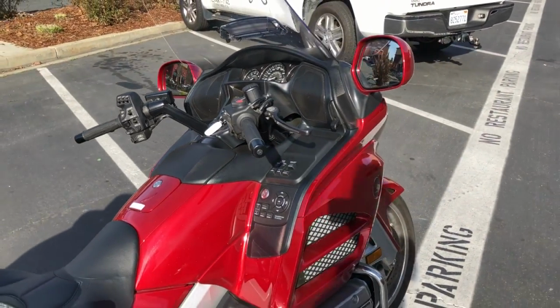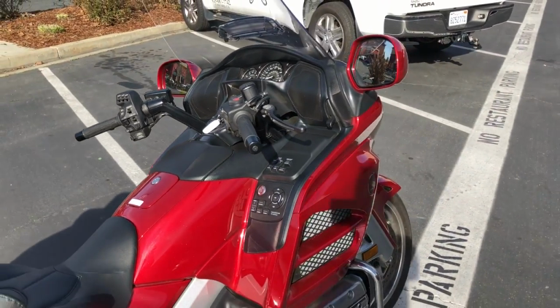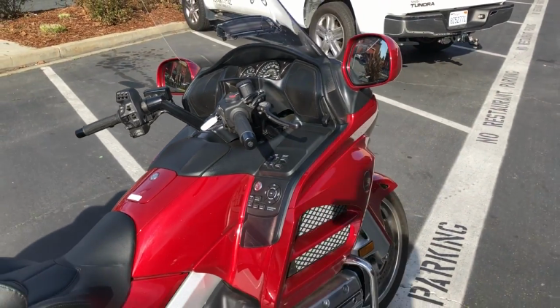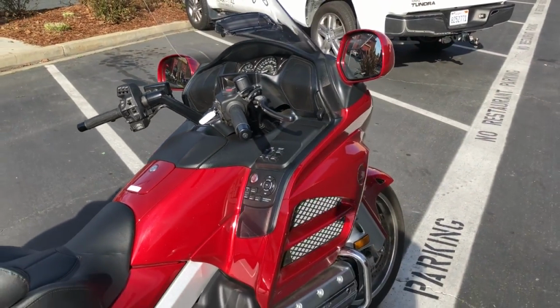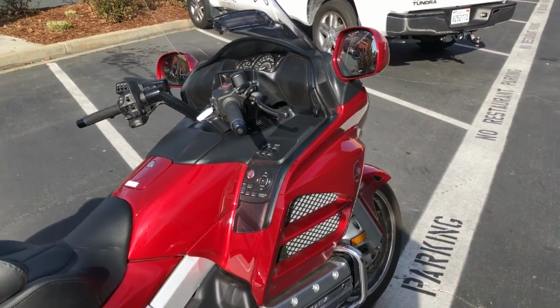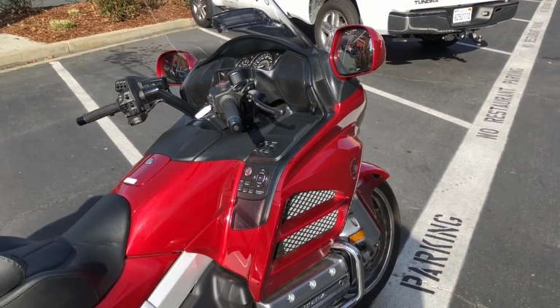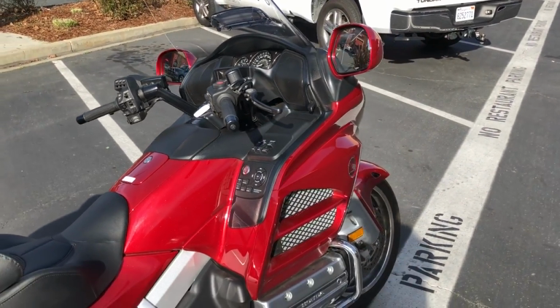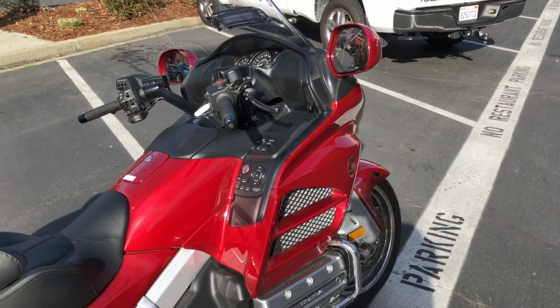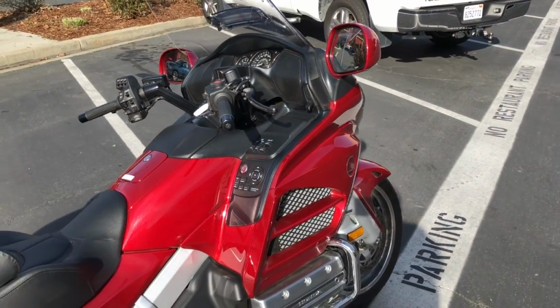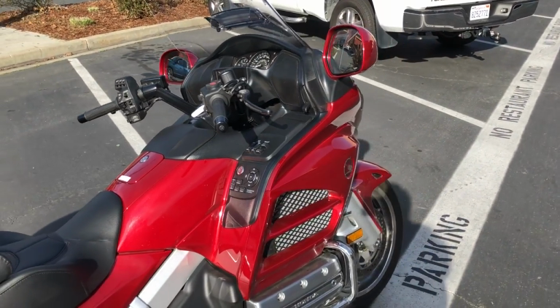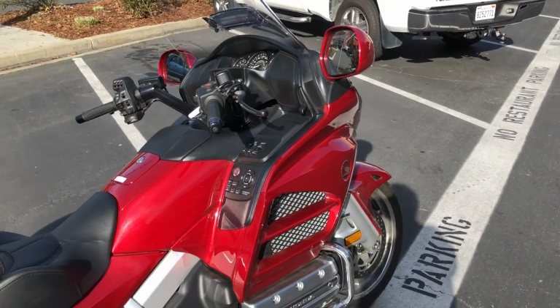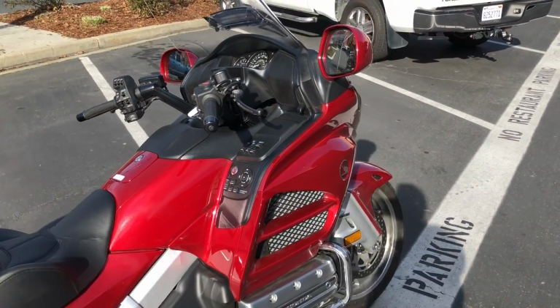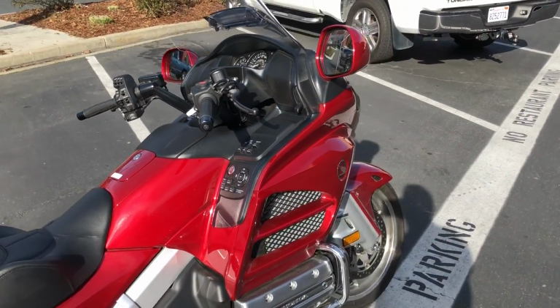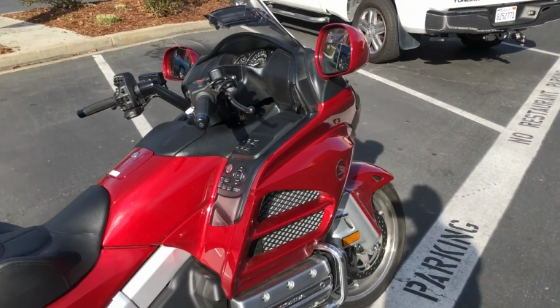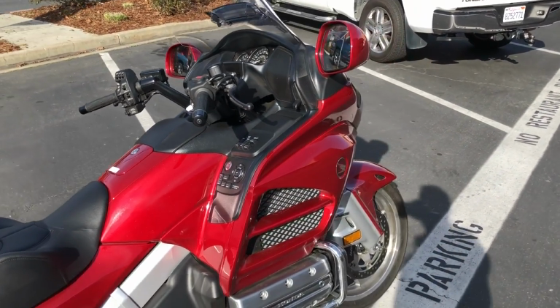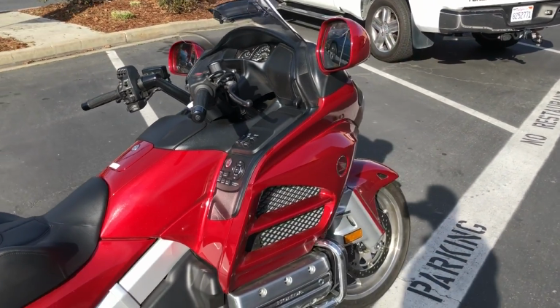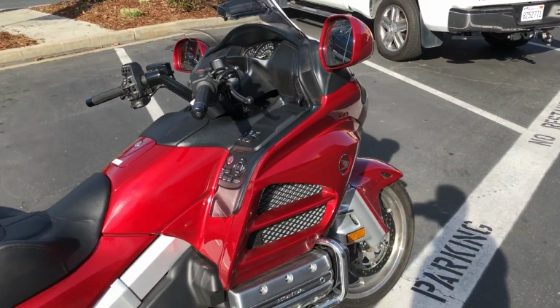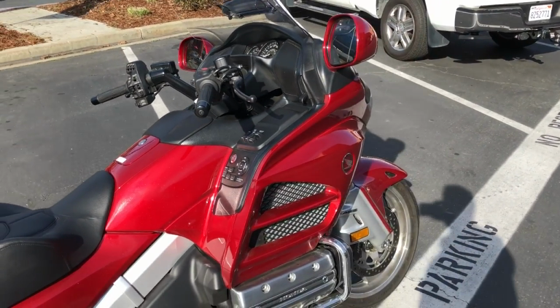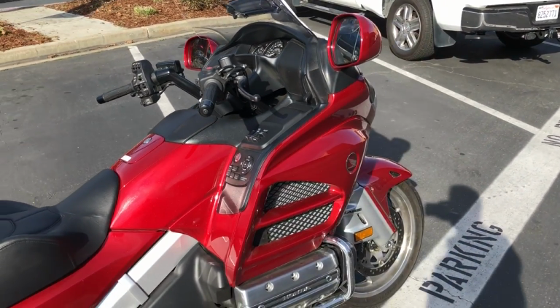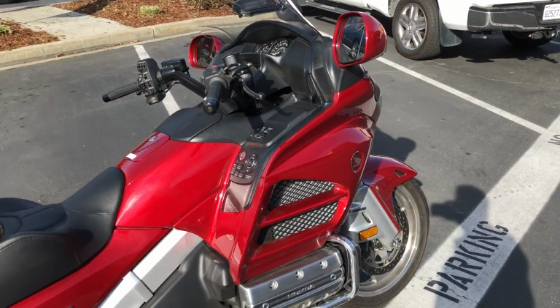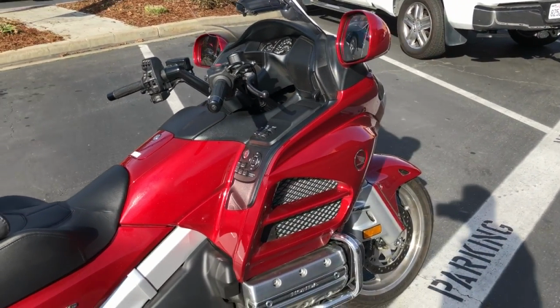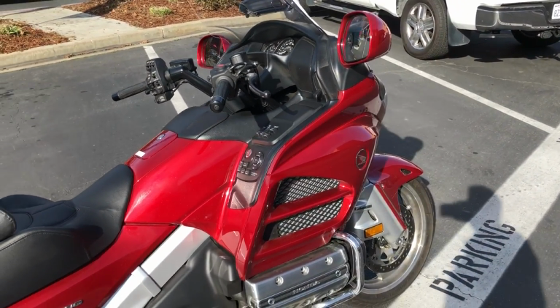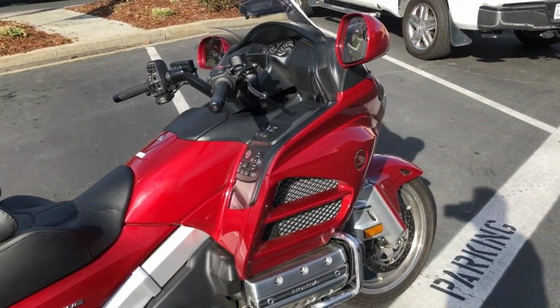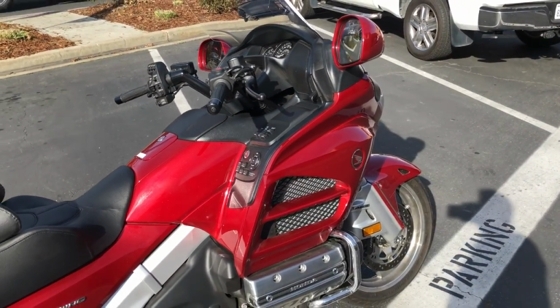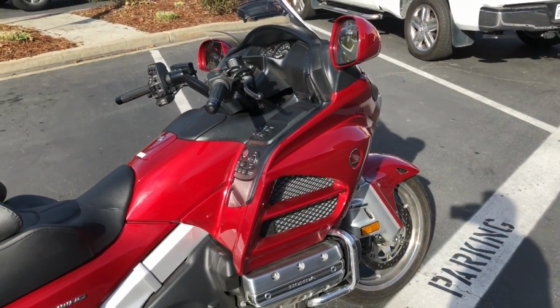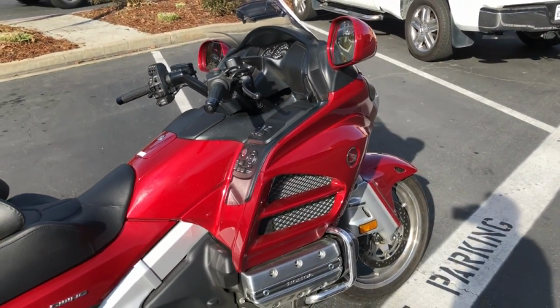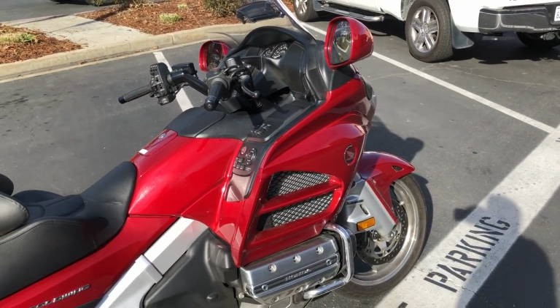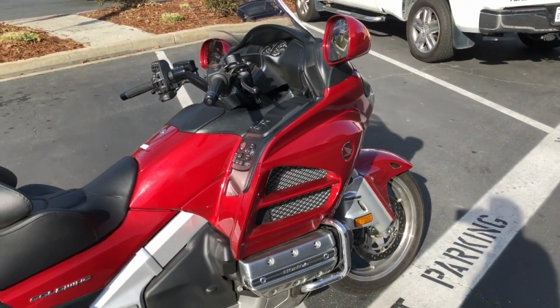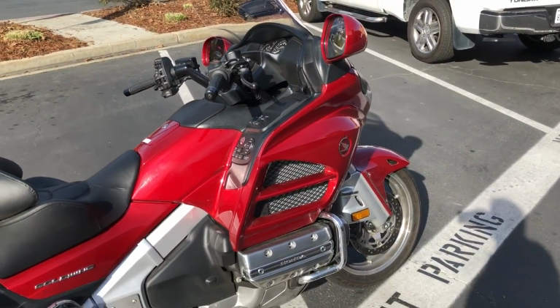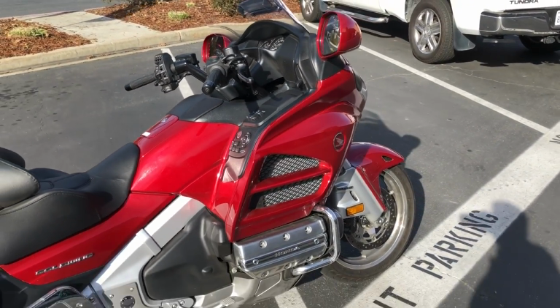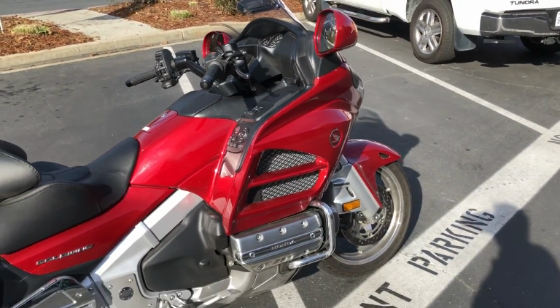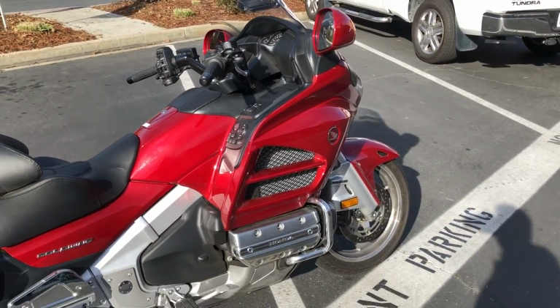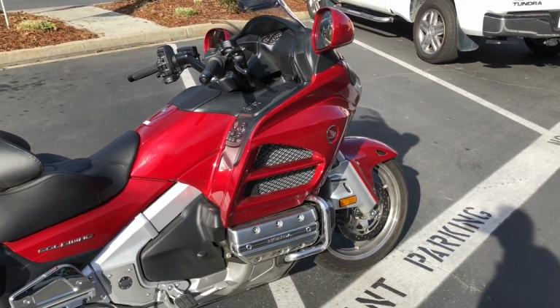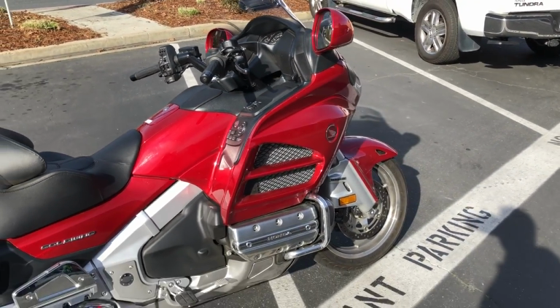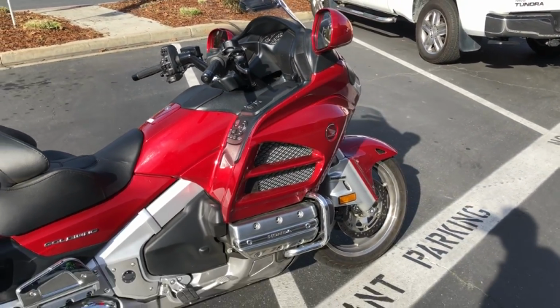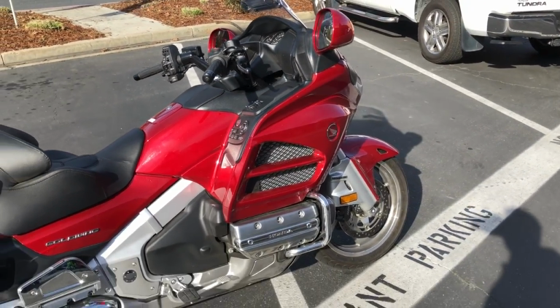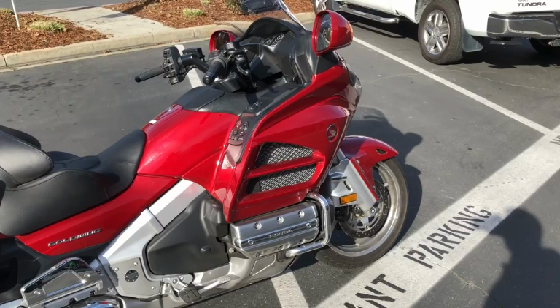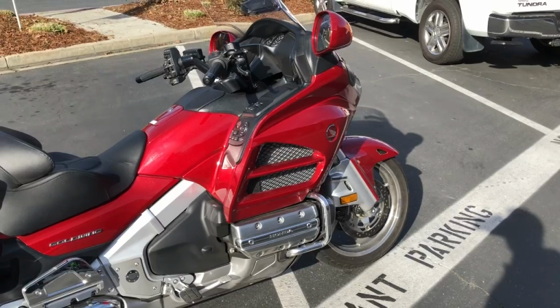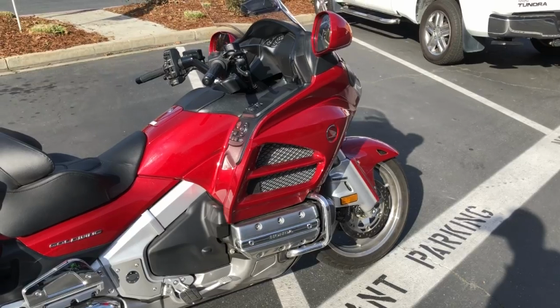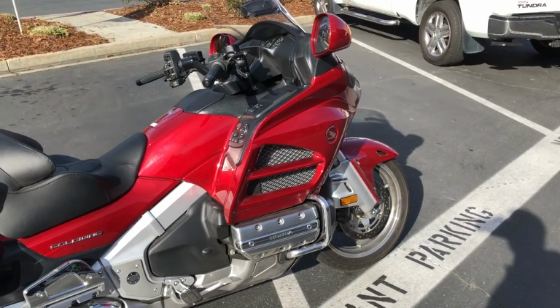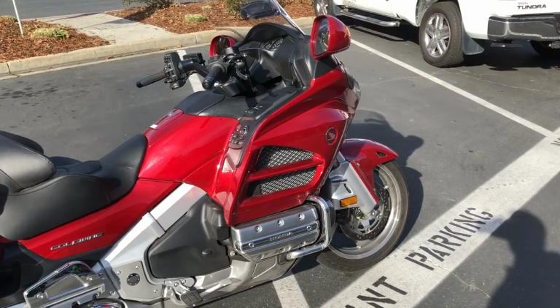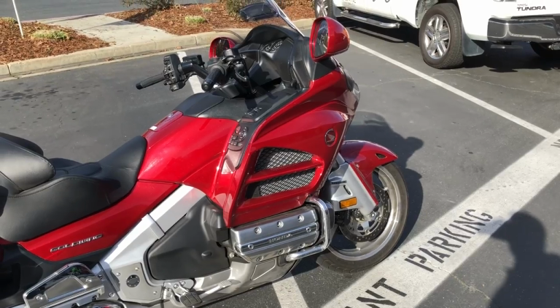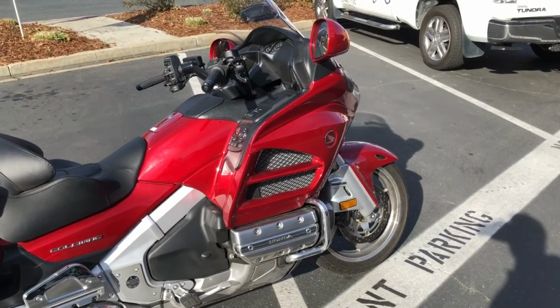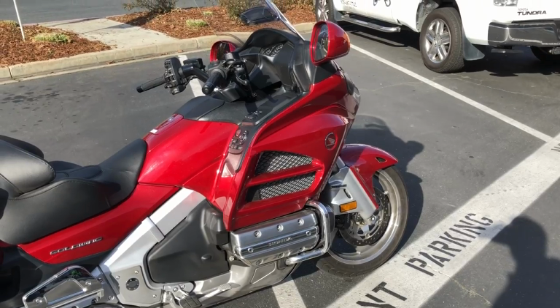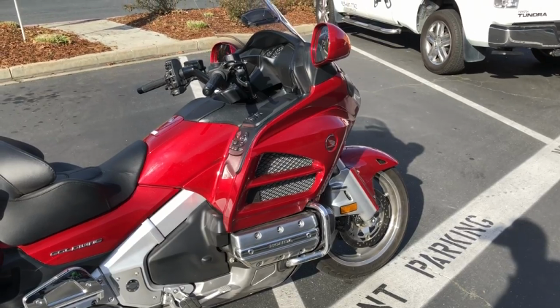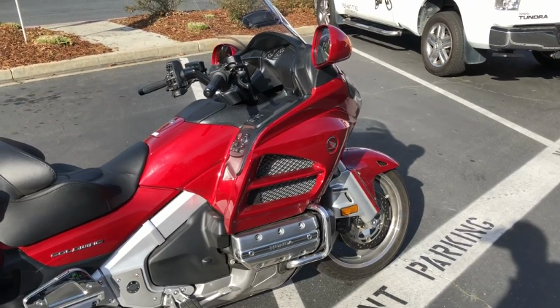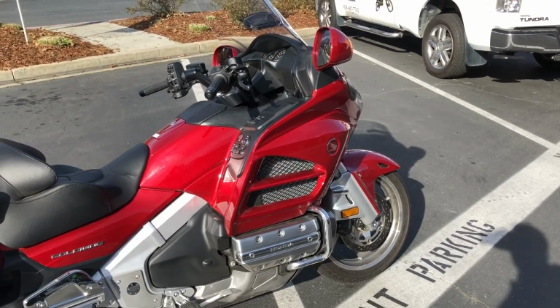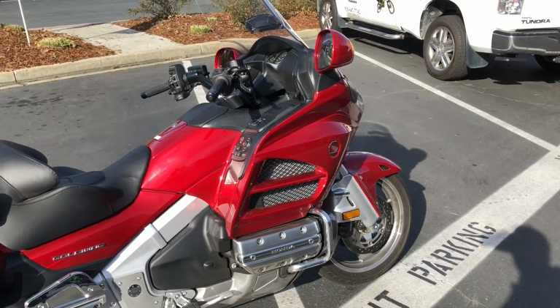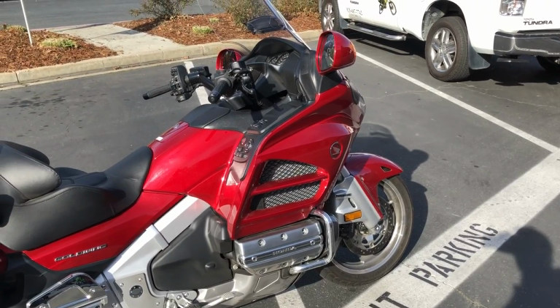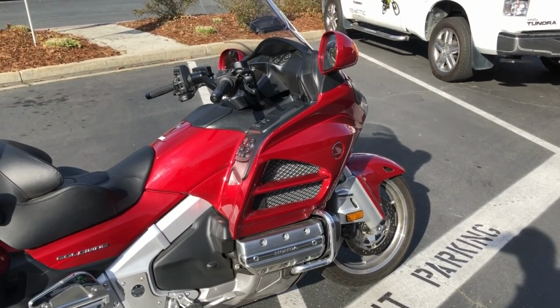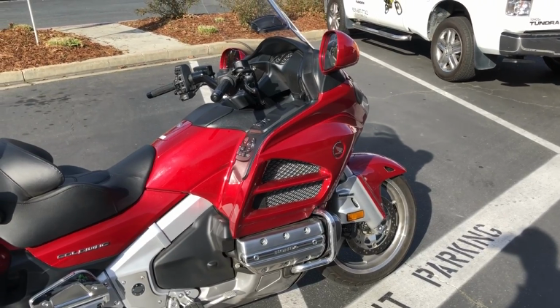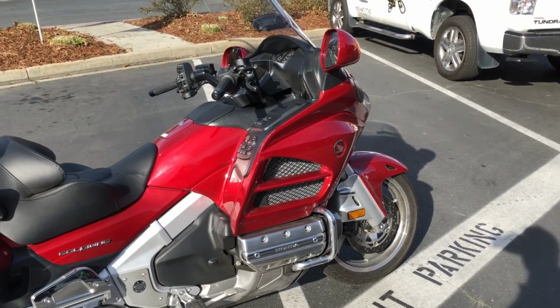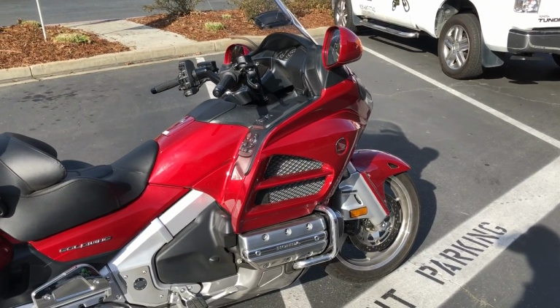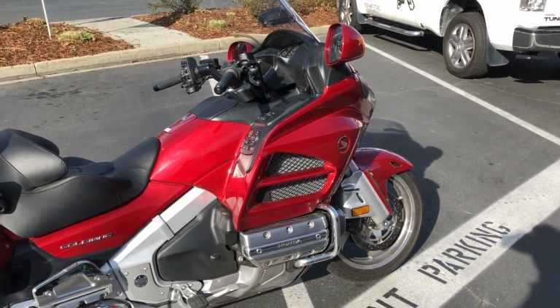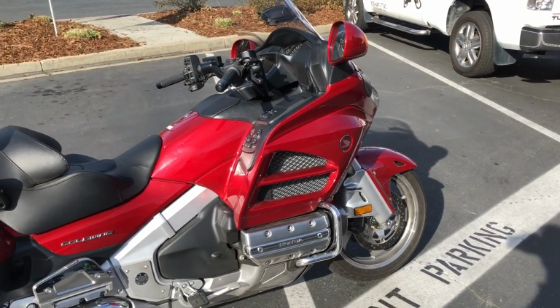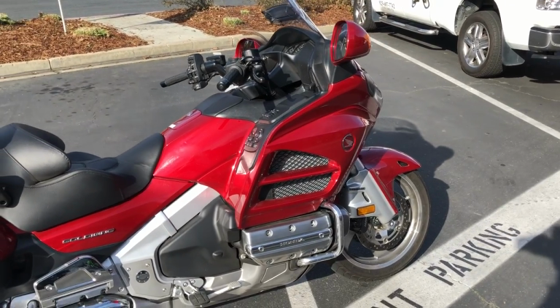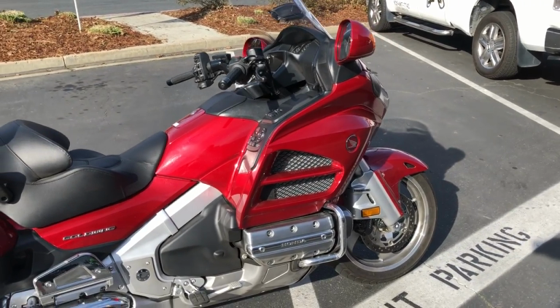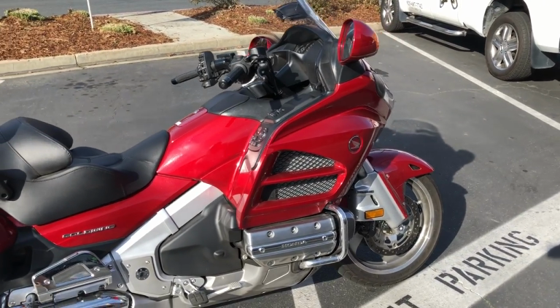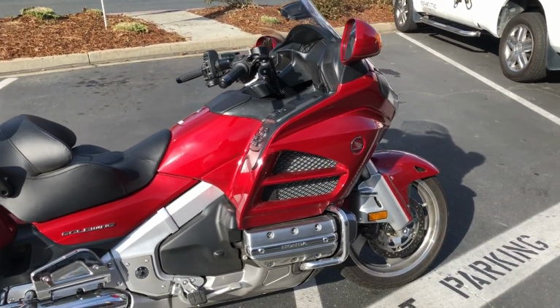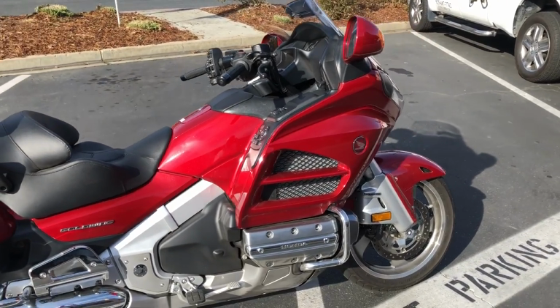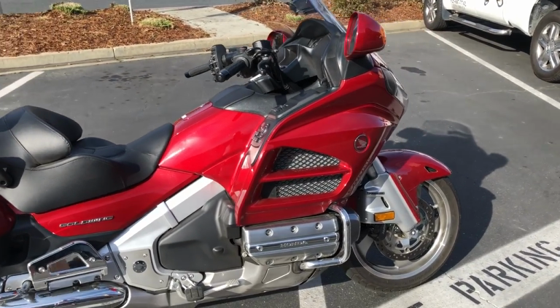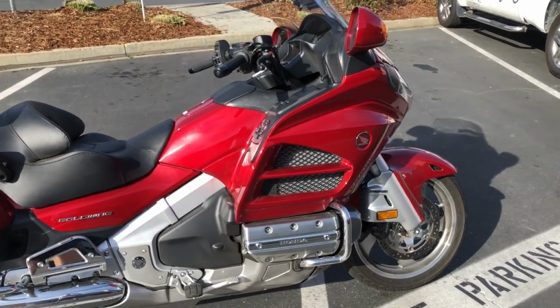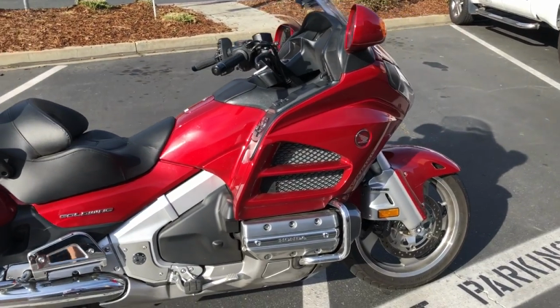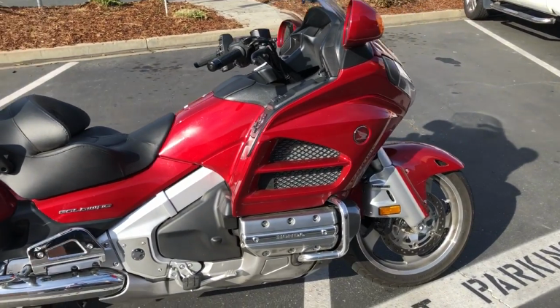It comes standard with reverse, onboard air compressor, heated seats, heated grips — just tons of features.